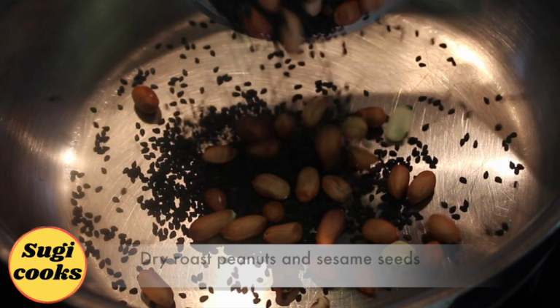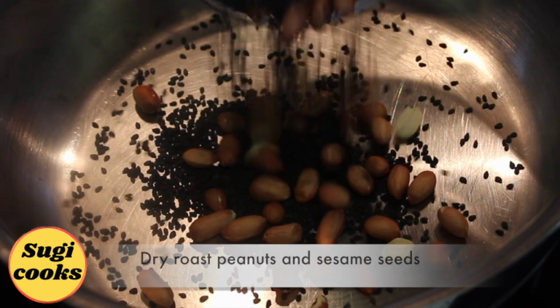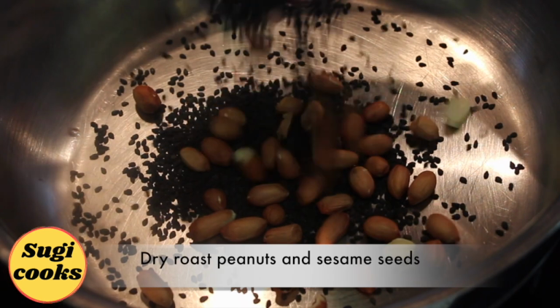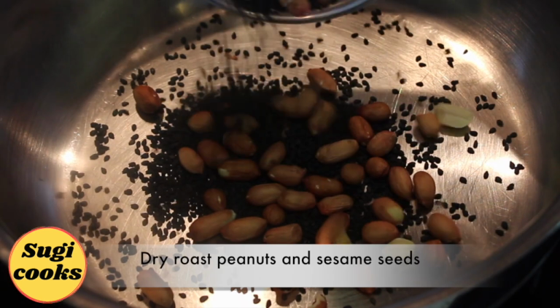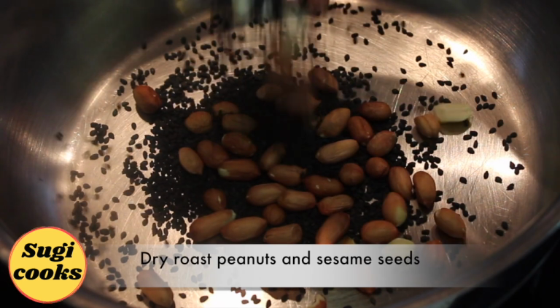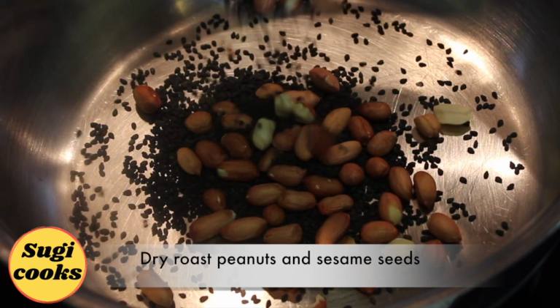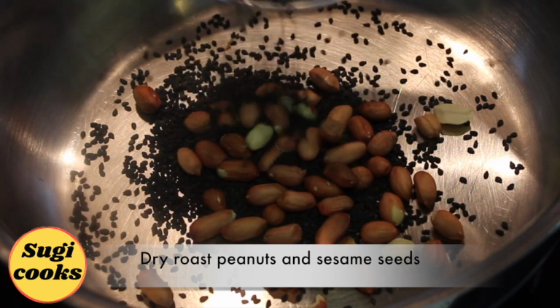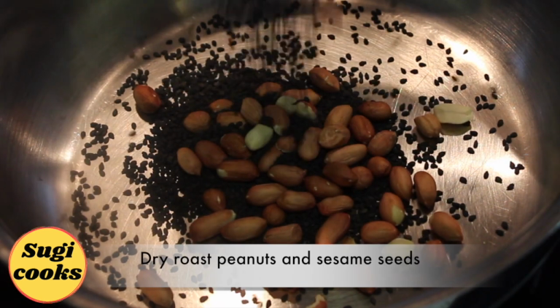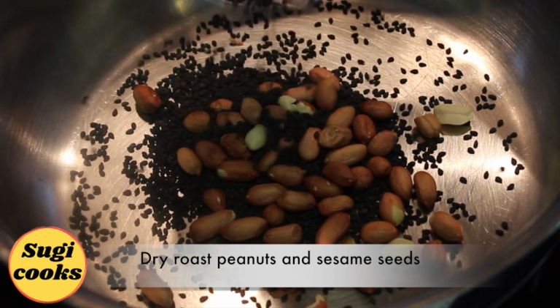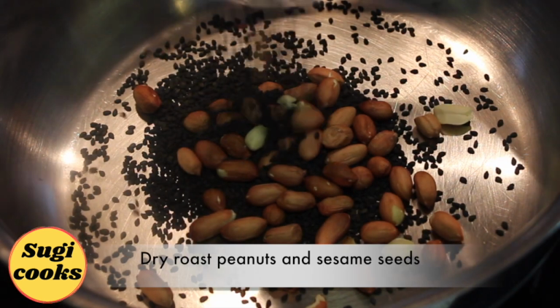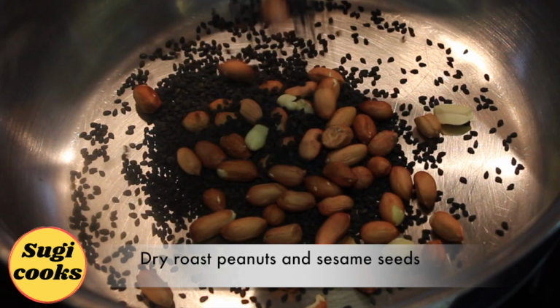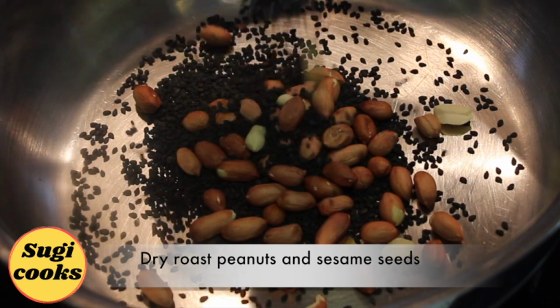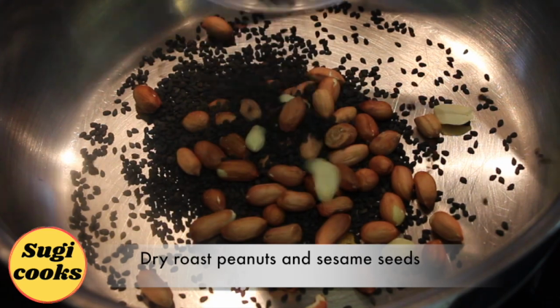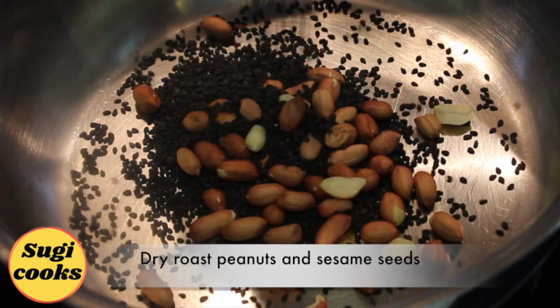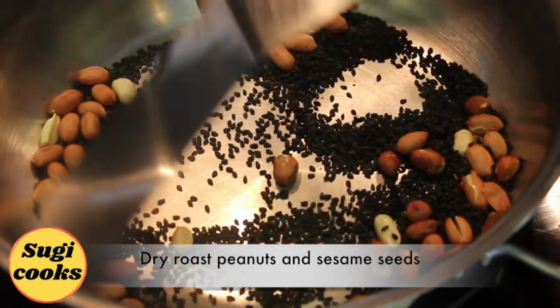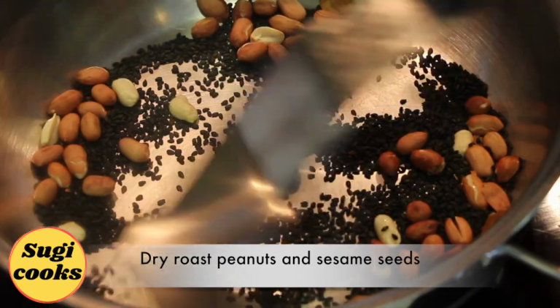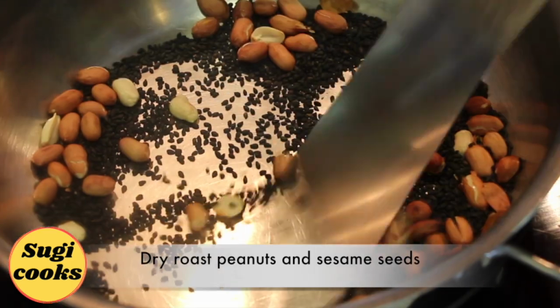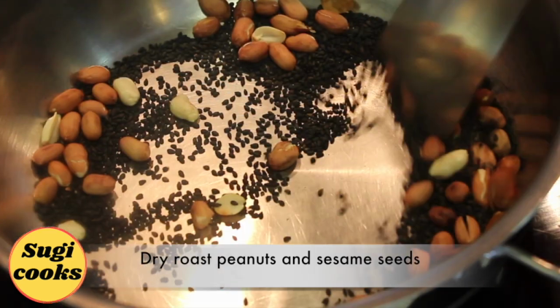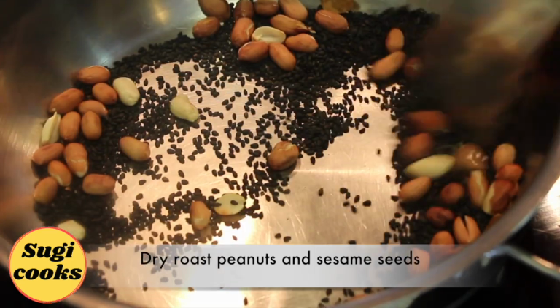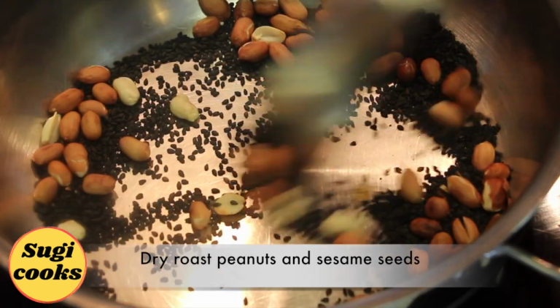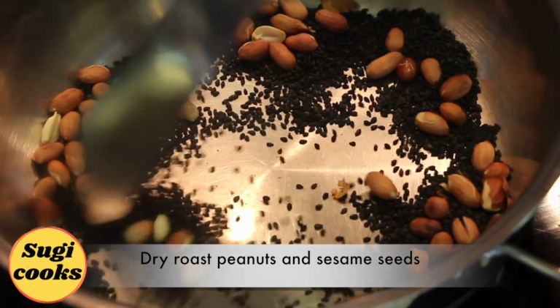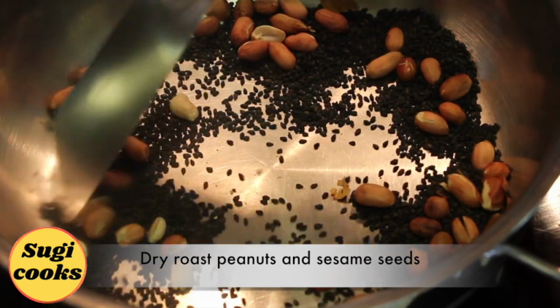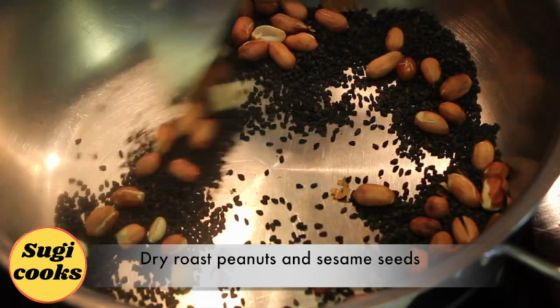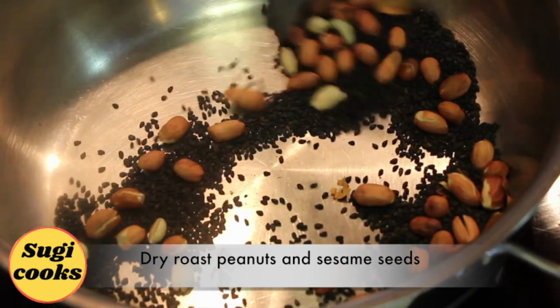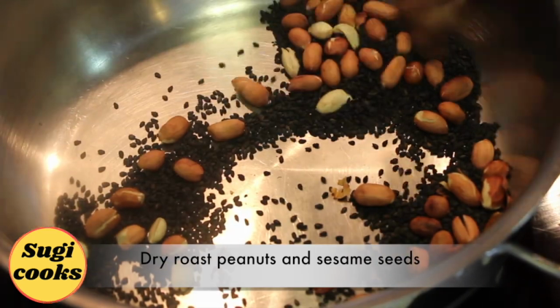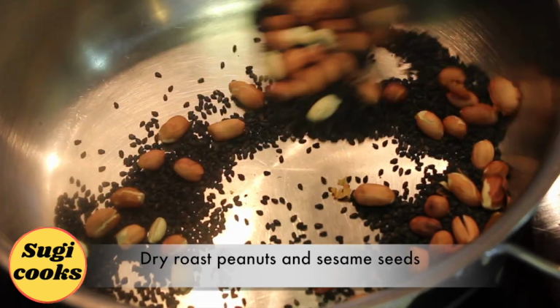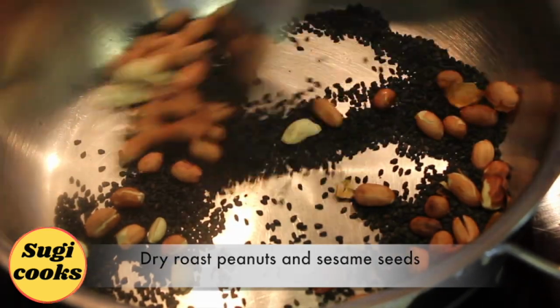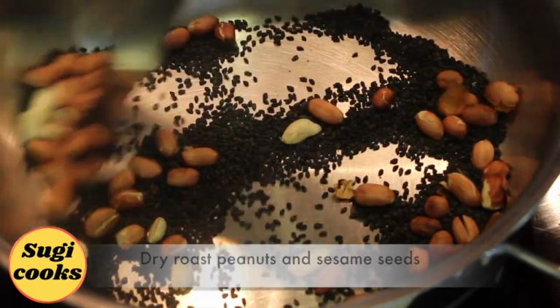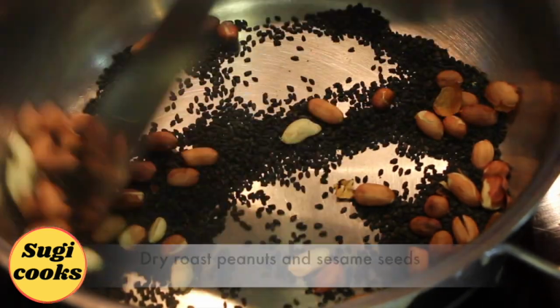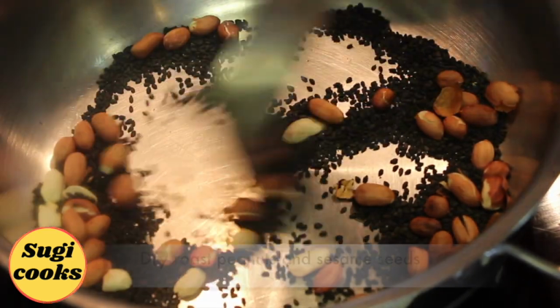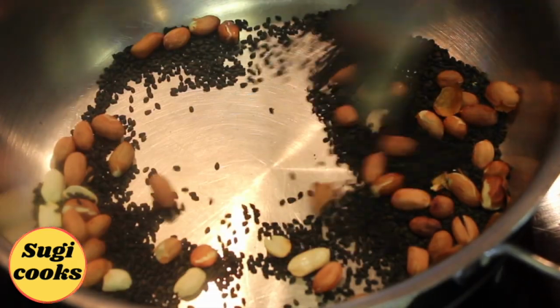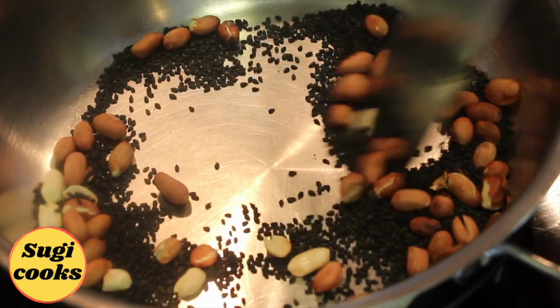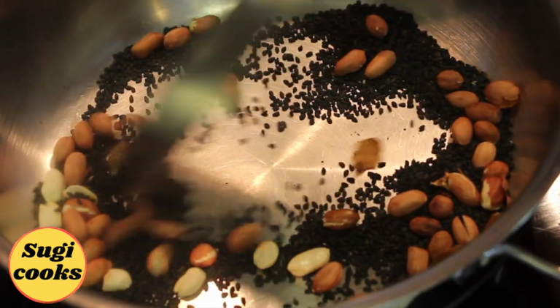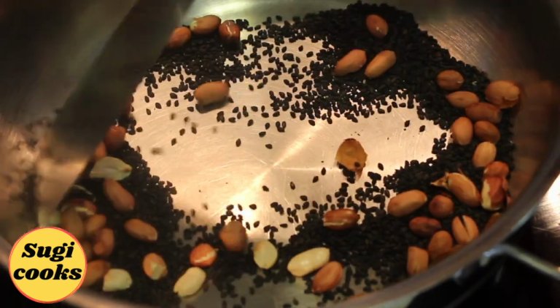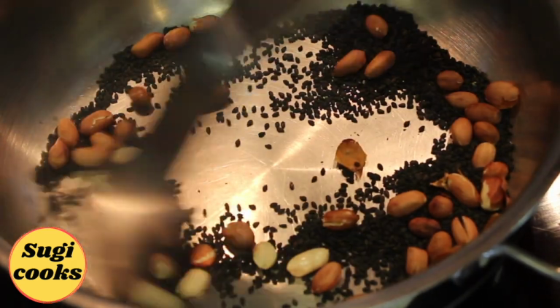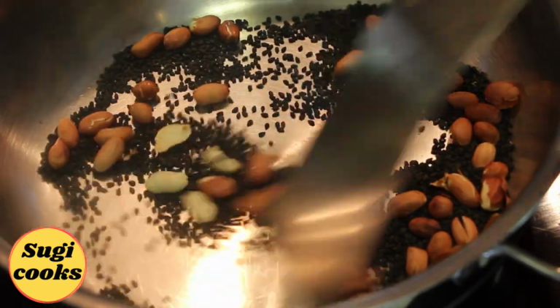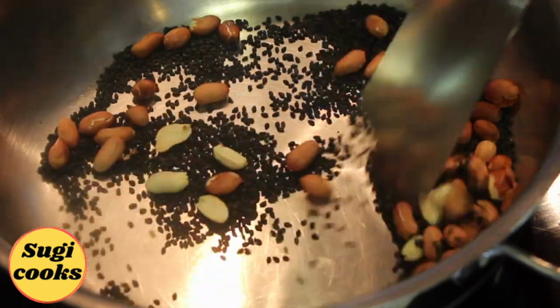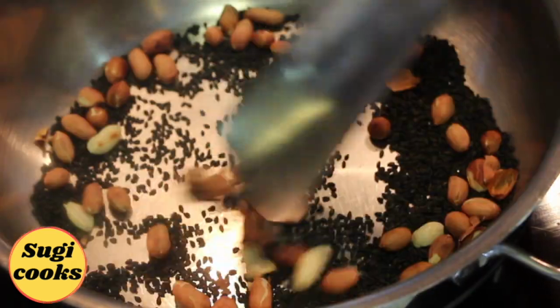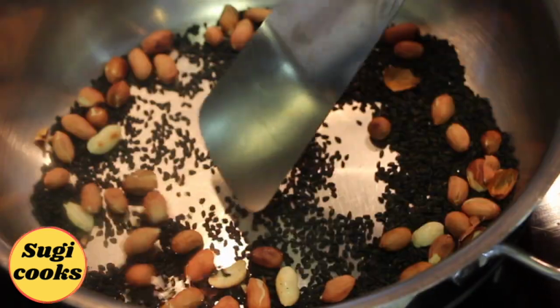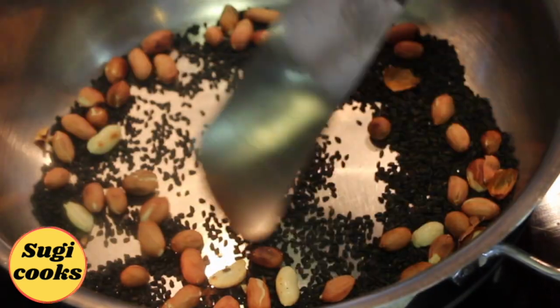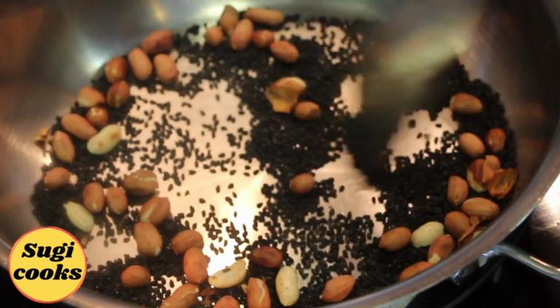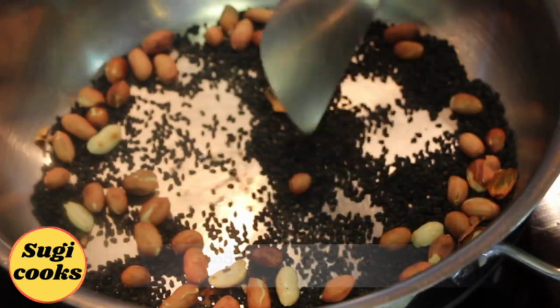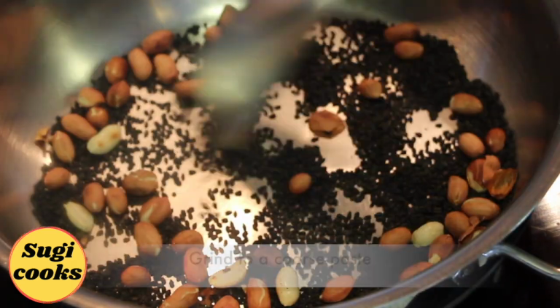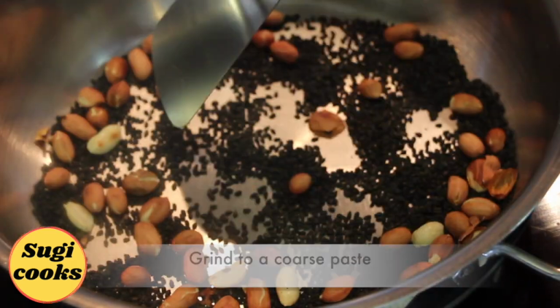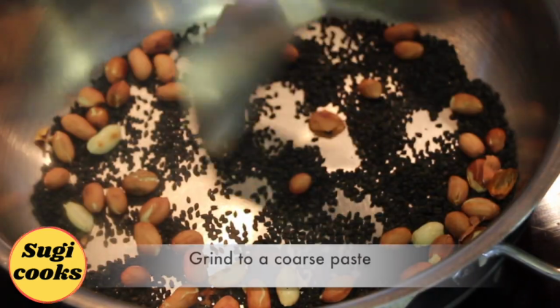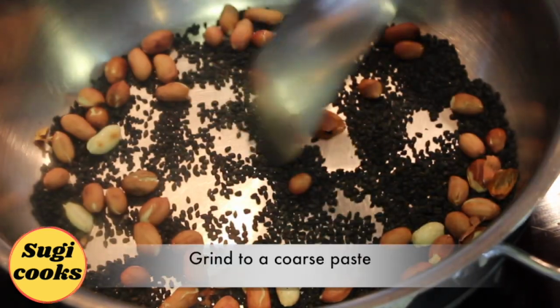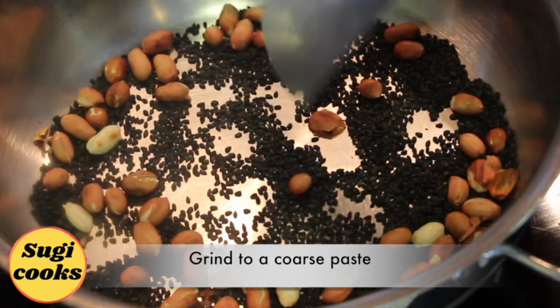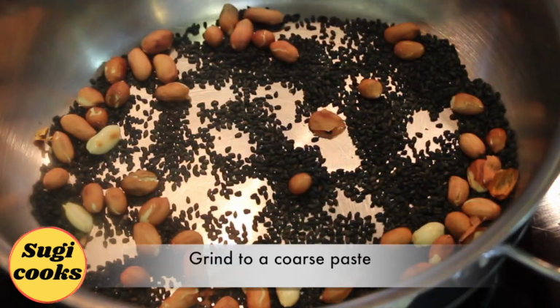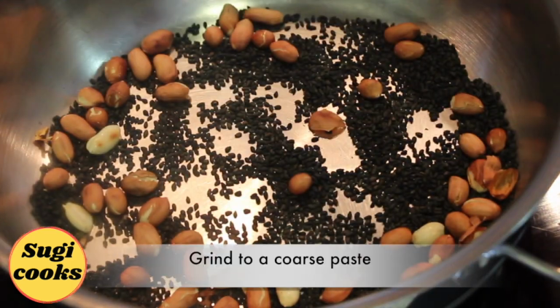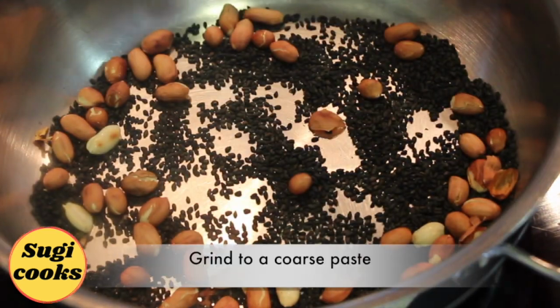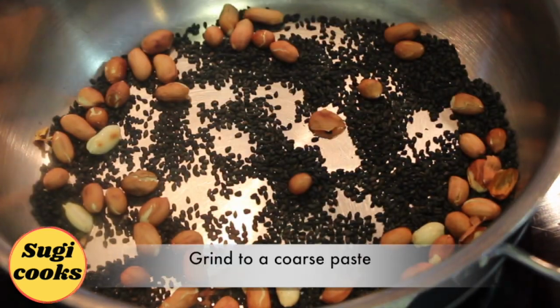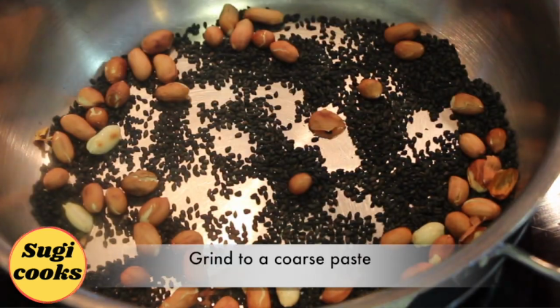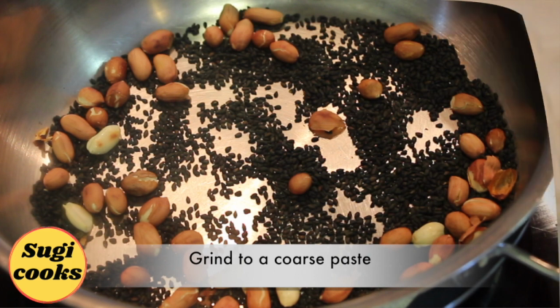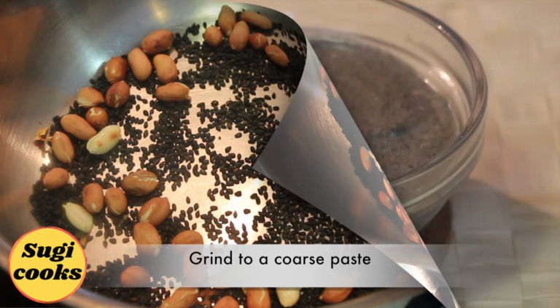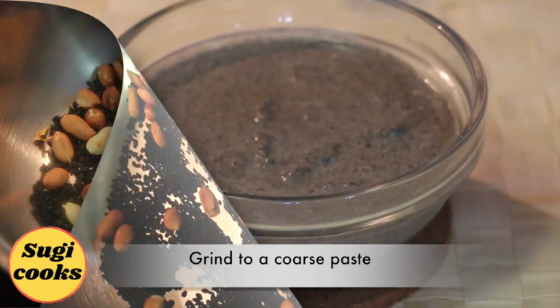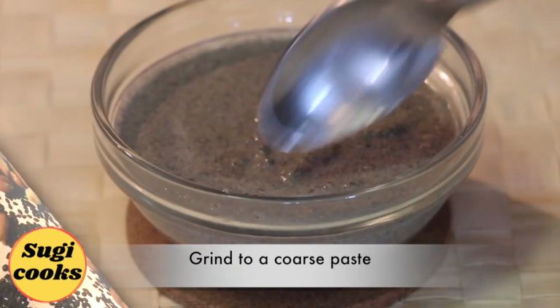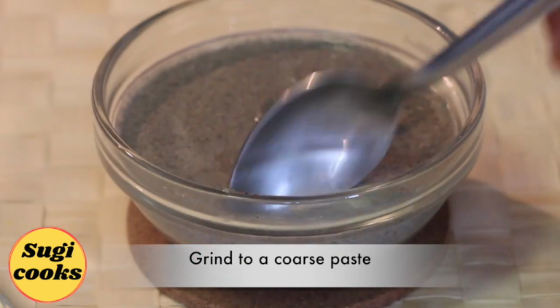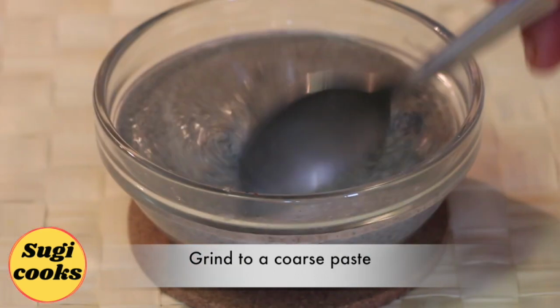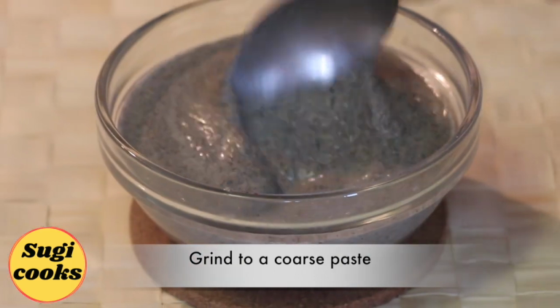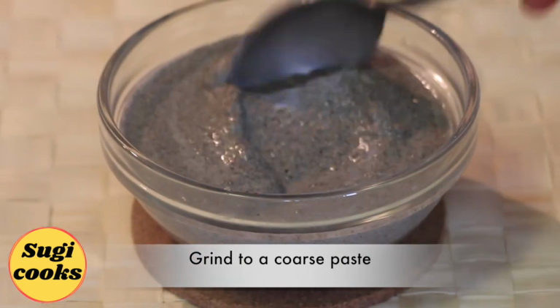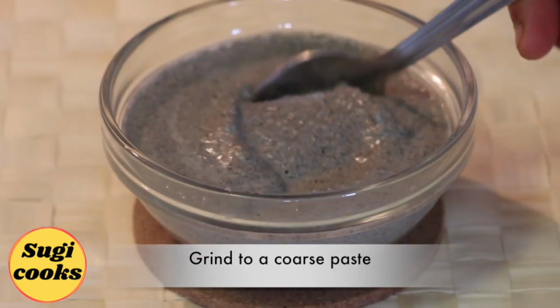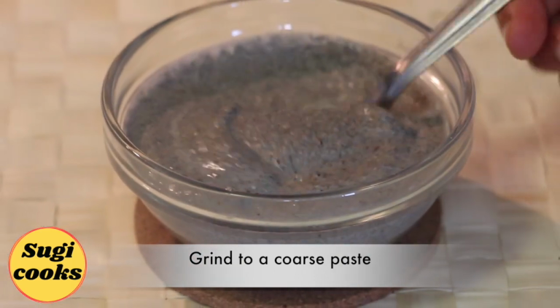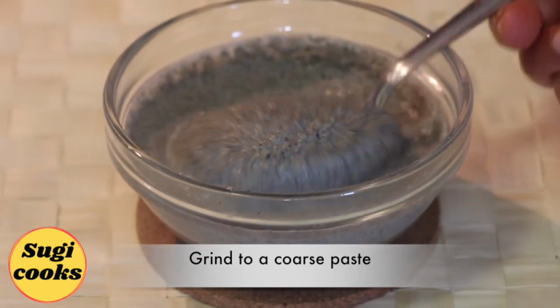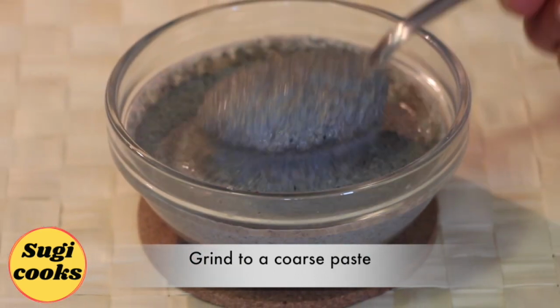Dry roast peanuts and sesame seeds in low flame for 5 minutes, and then grind them to a coarse paste.